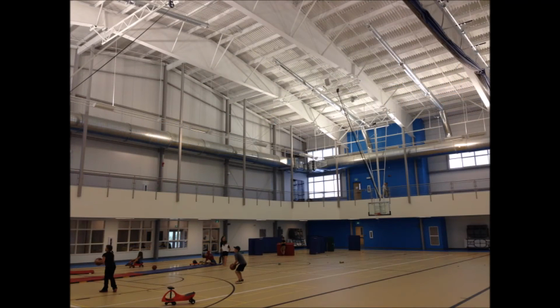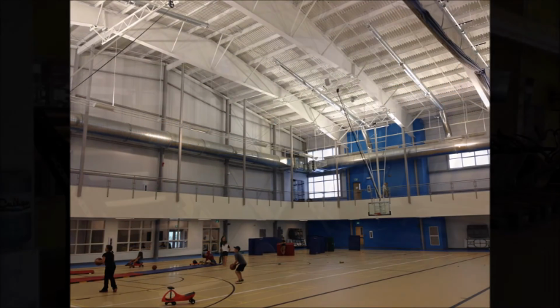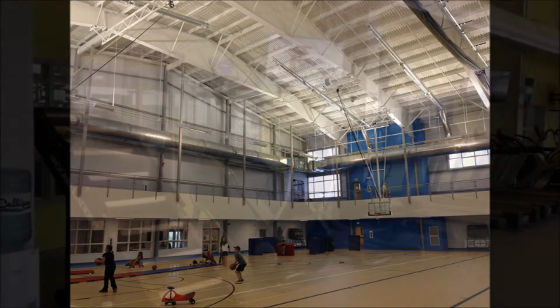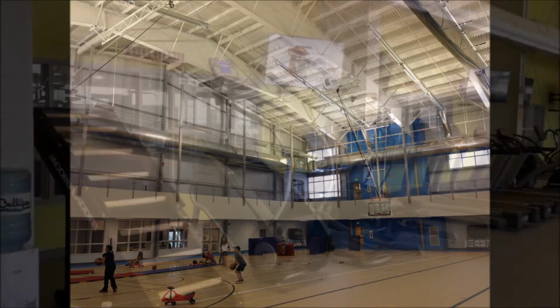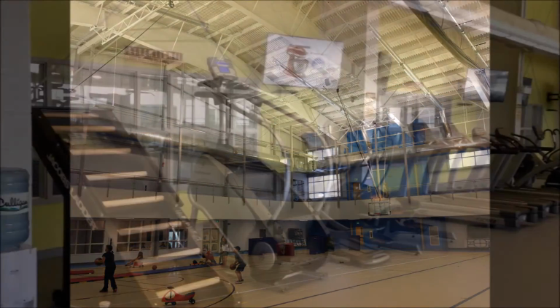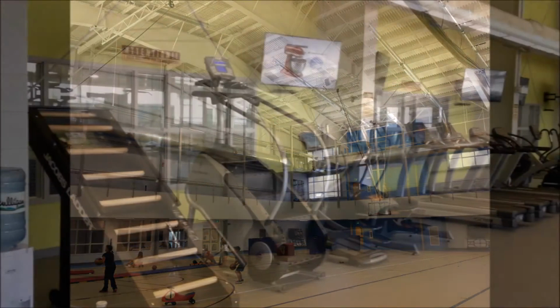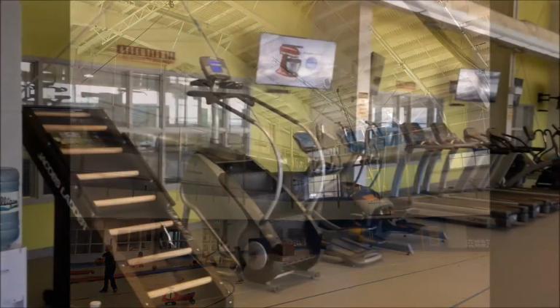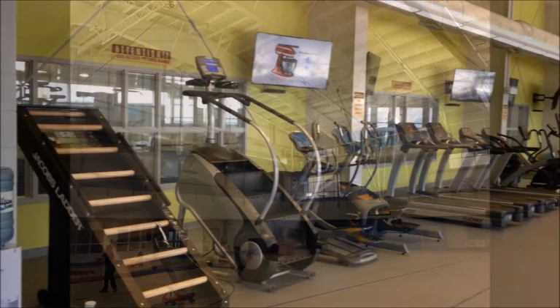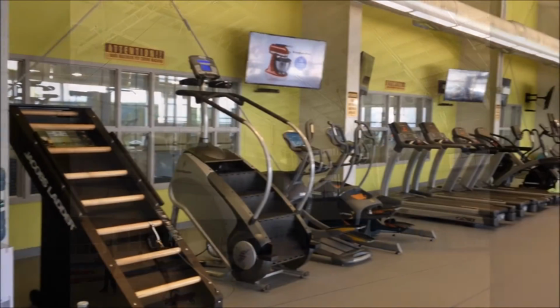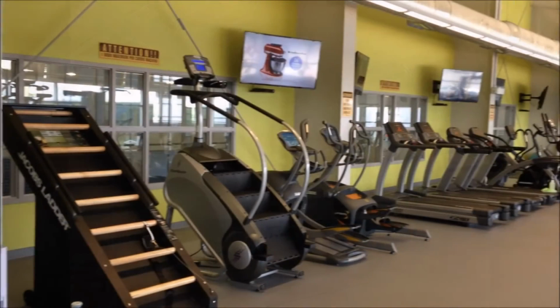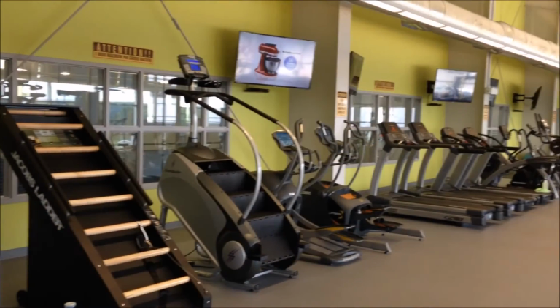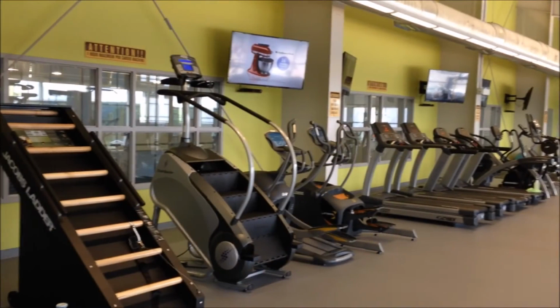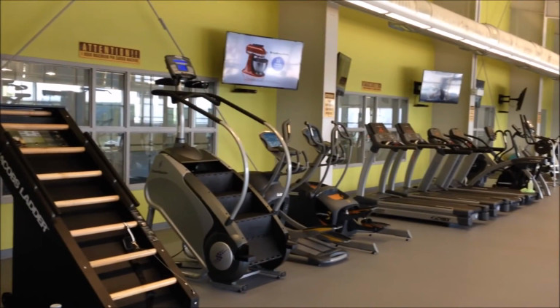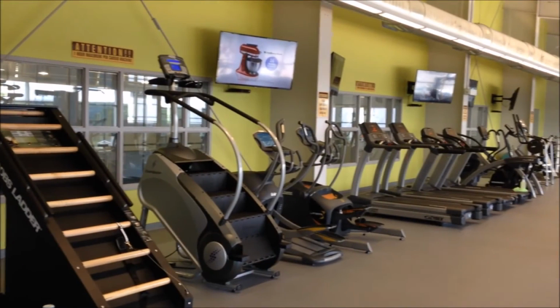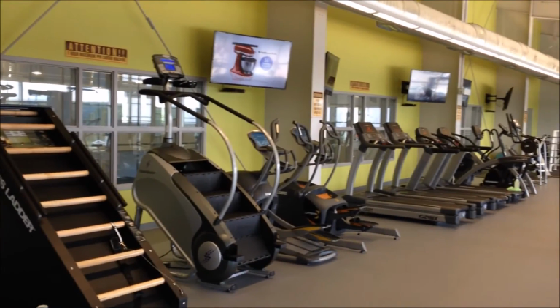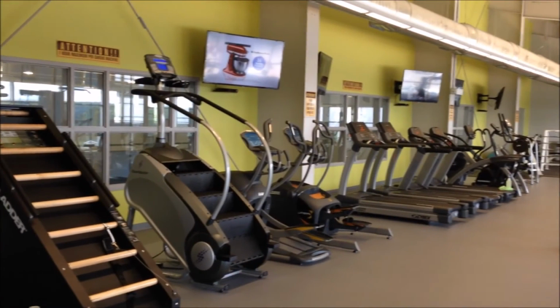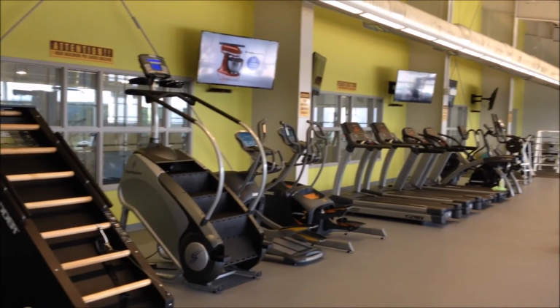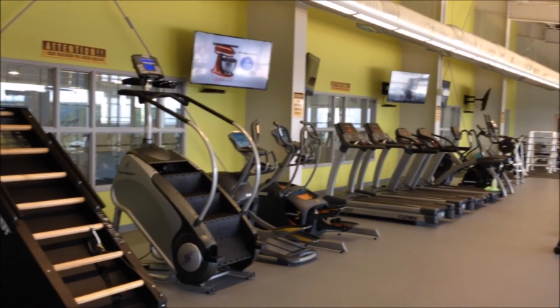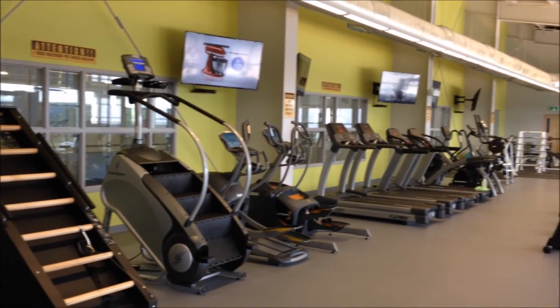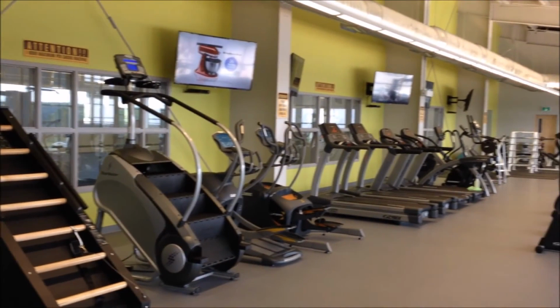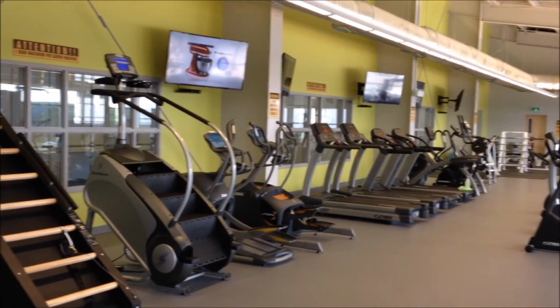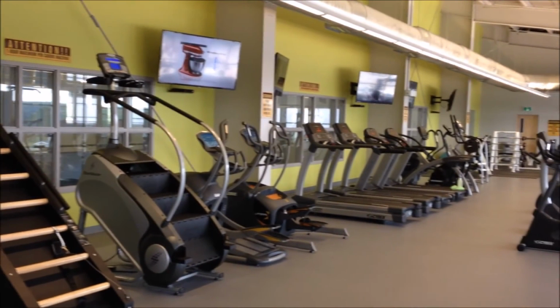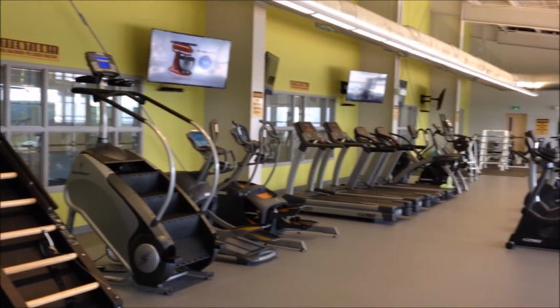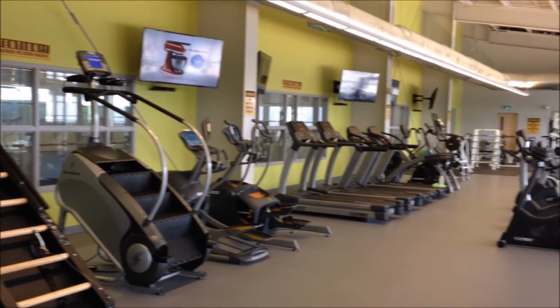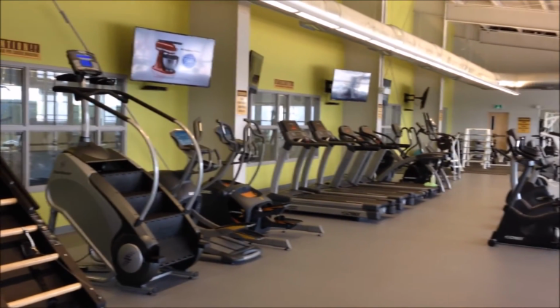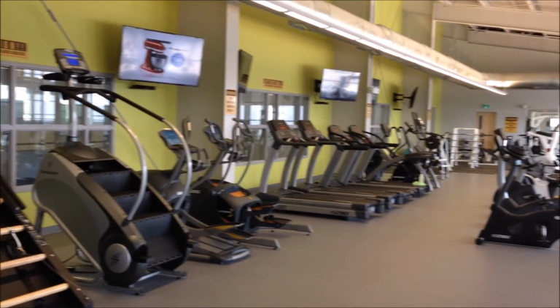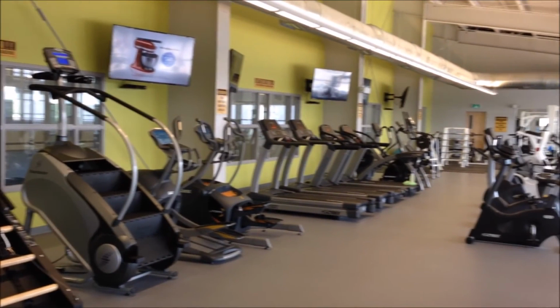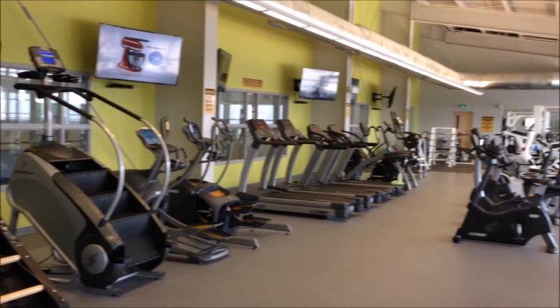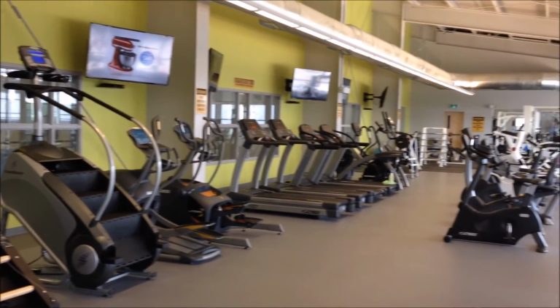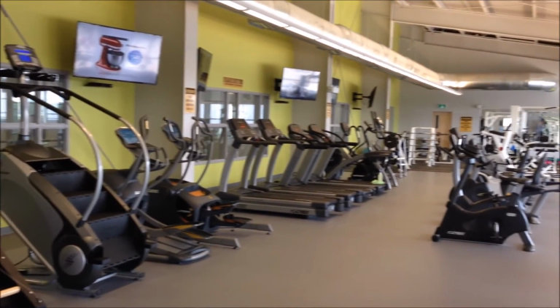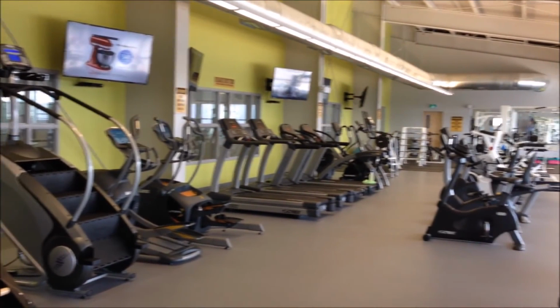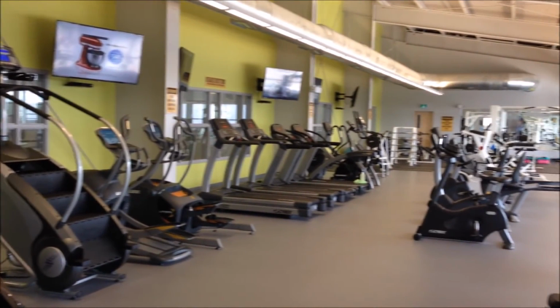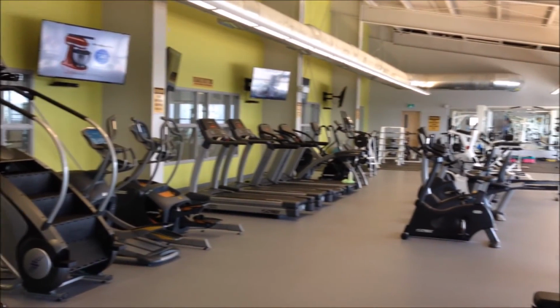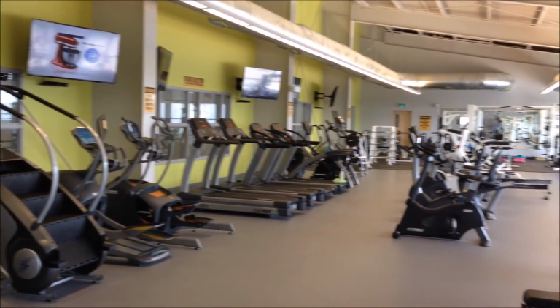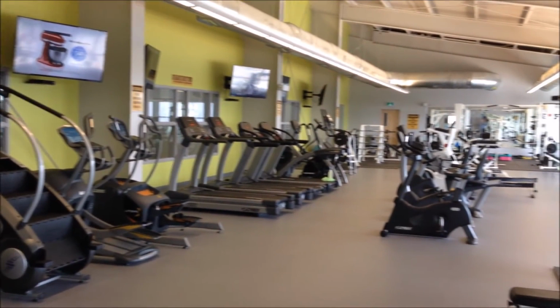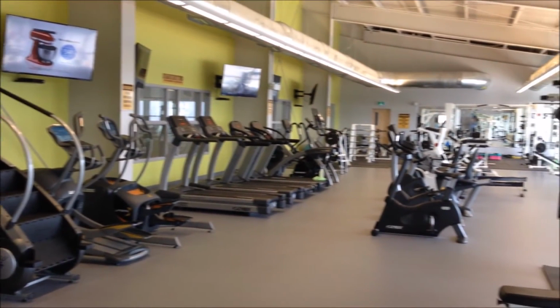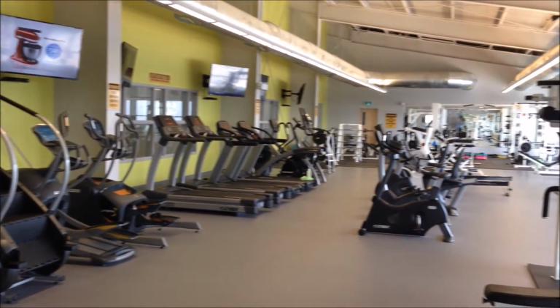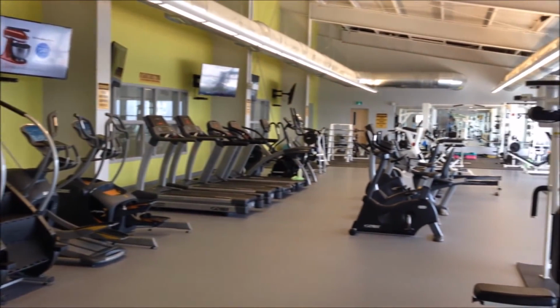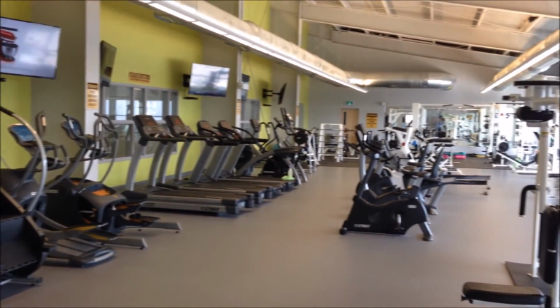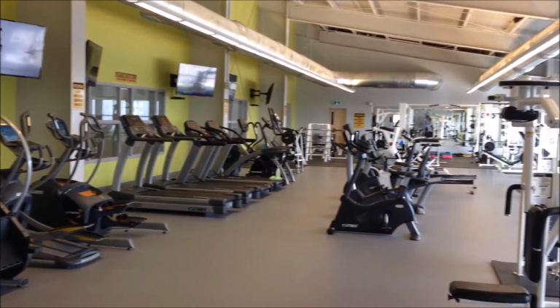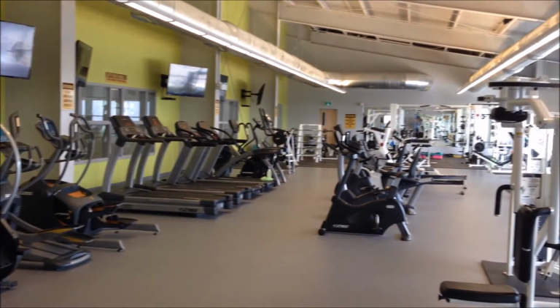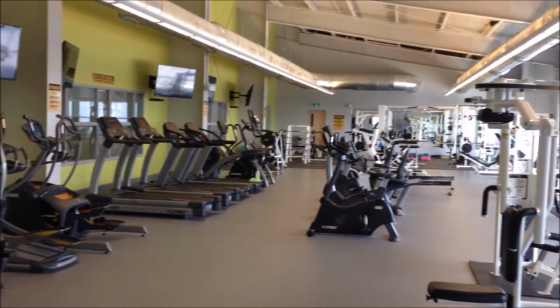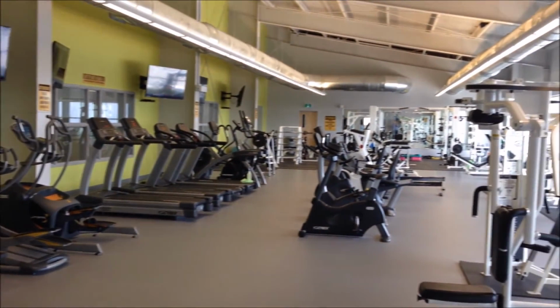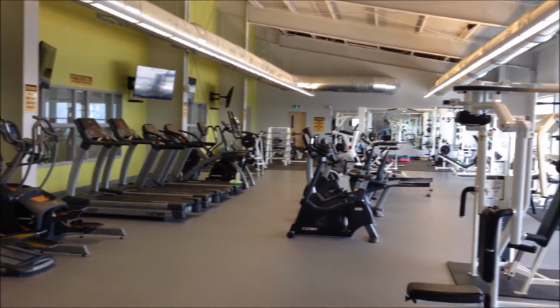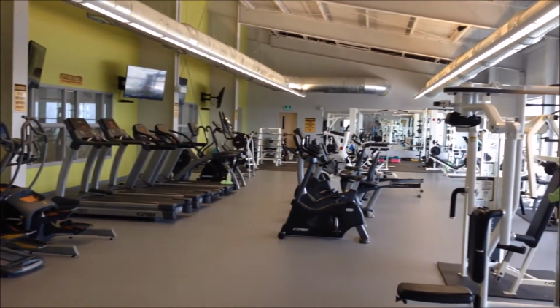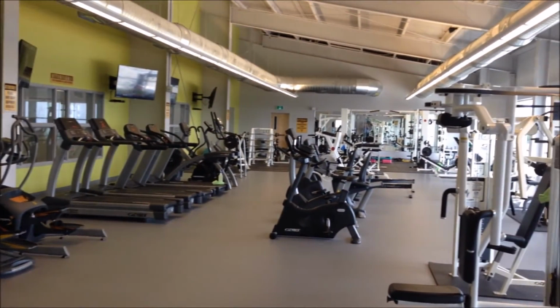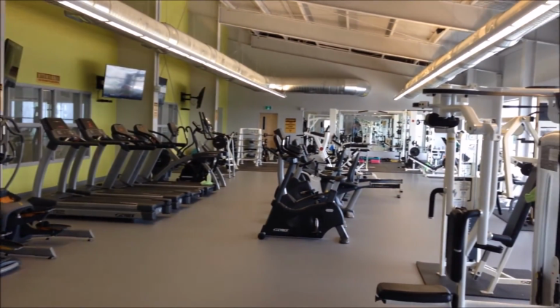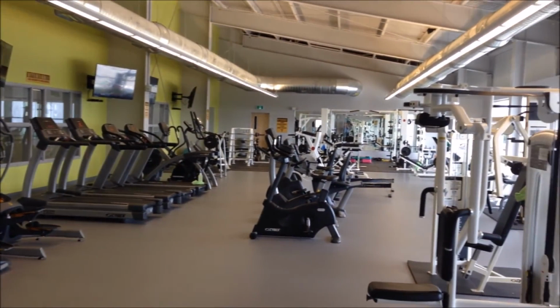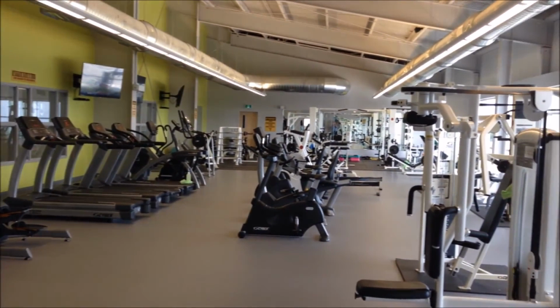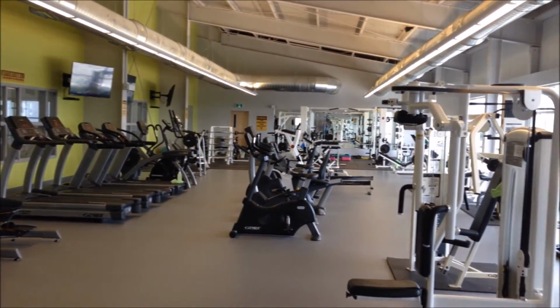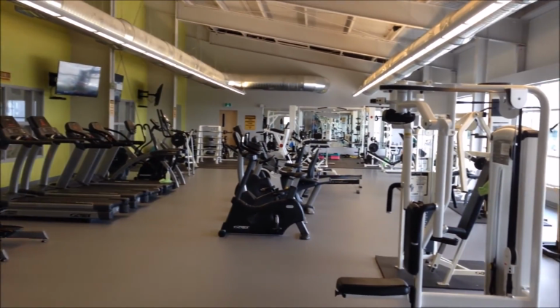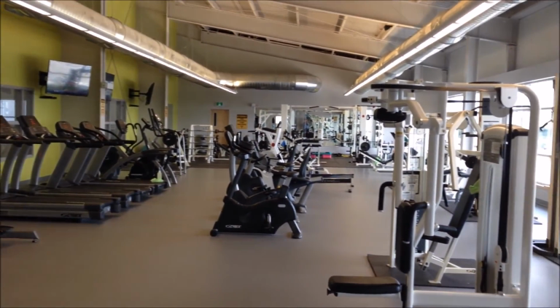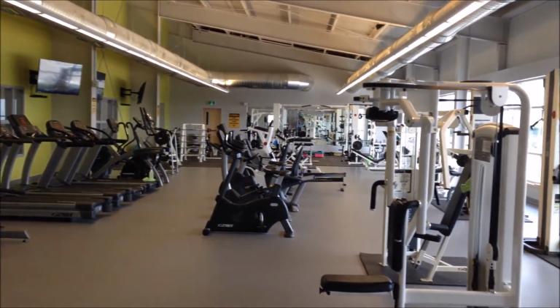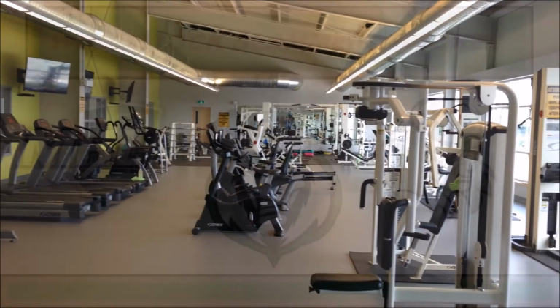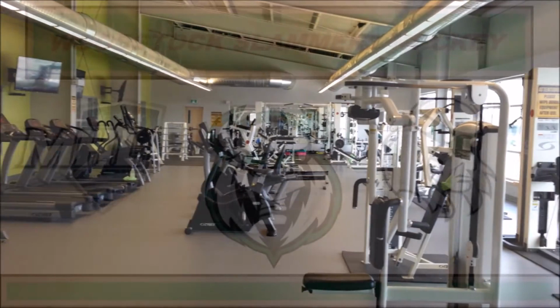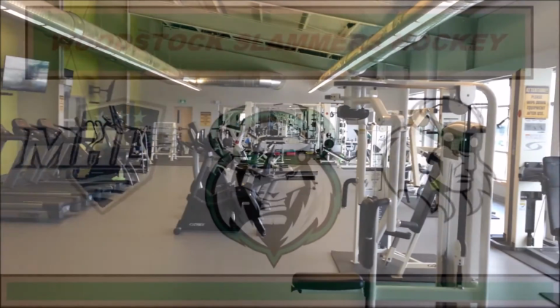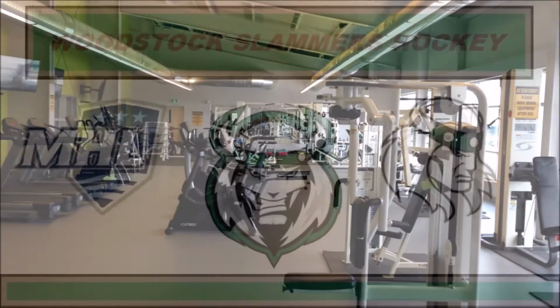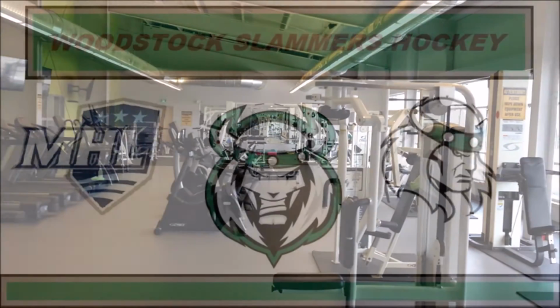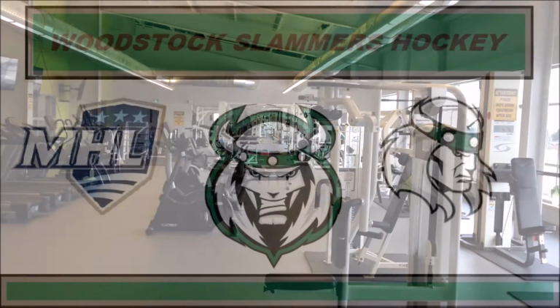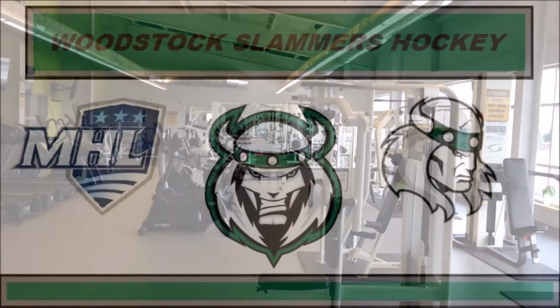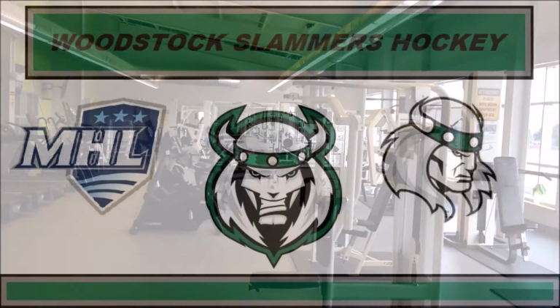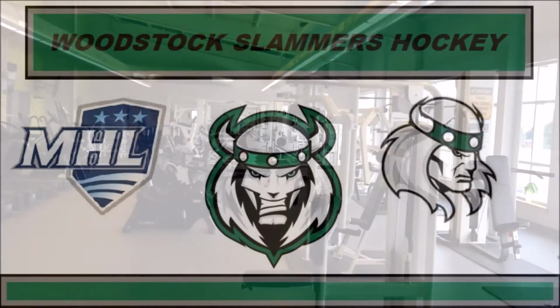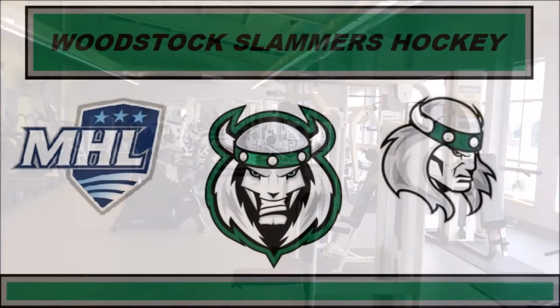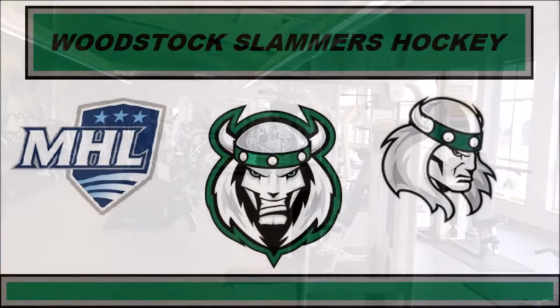The Fitness Center is open every day from early morning until midnight to provide players with a state-of-the-art area to keep themselves in game shape.